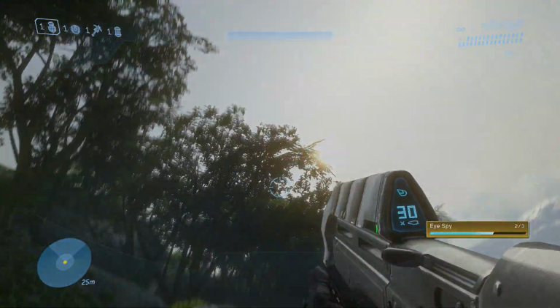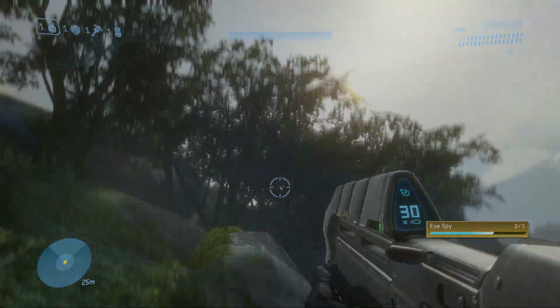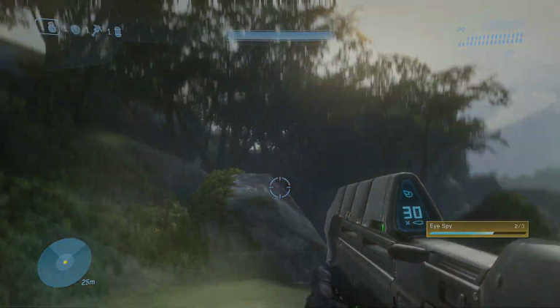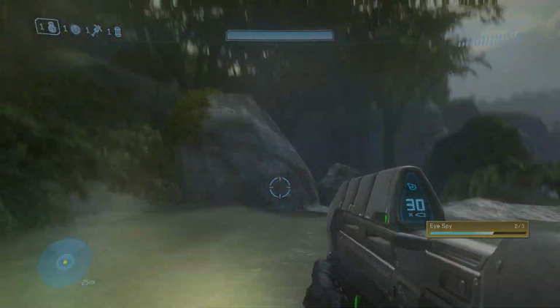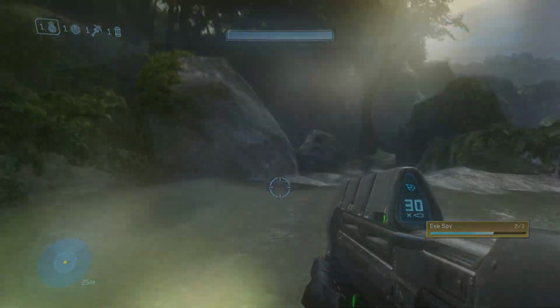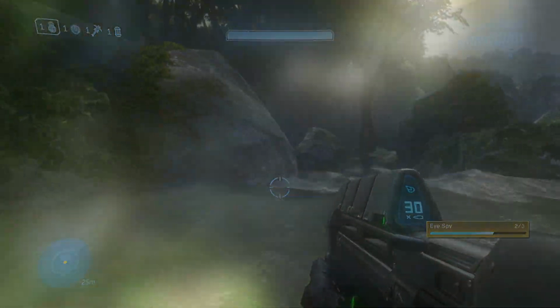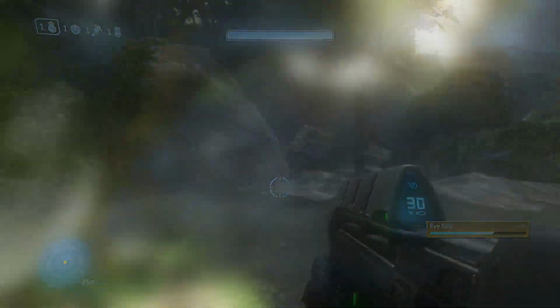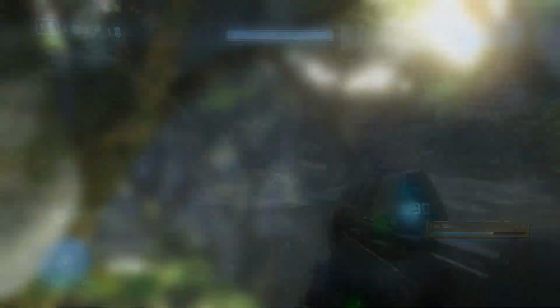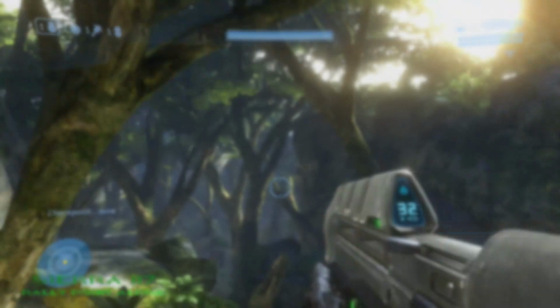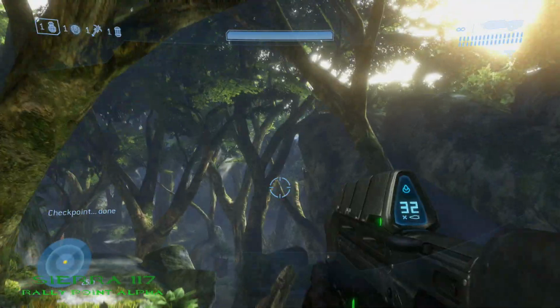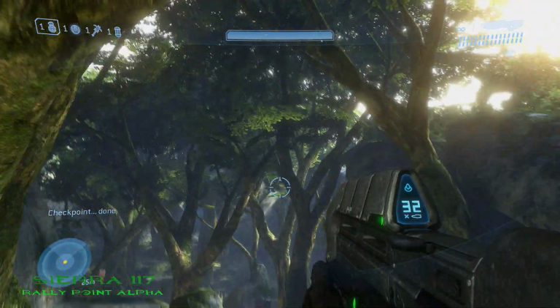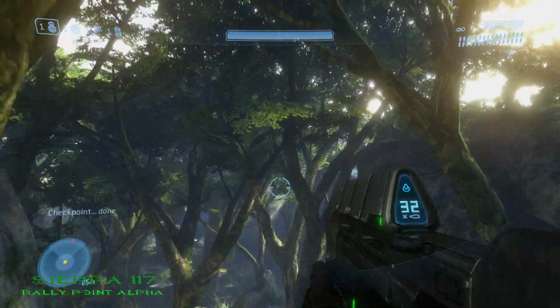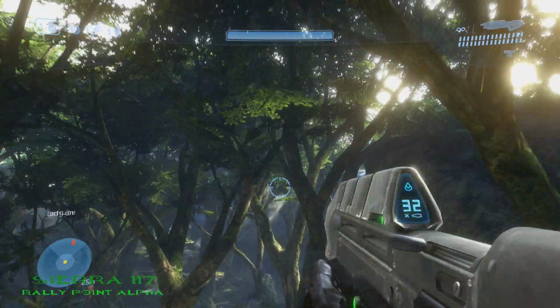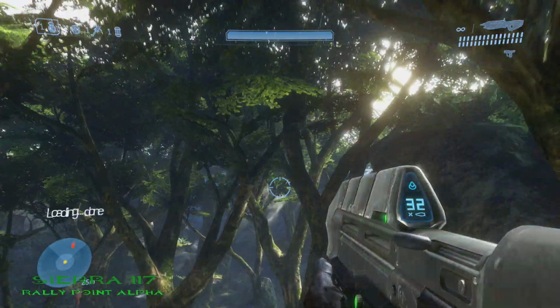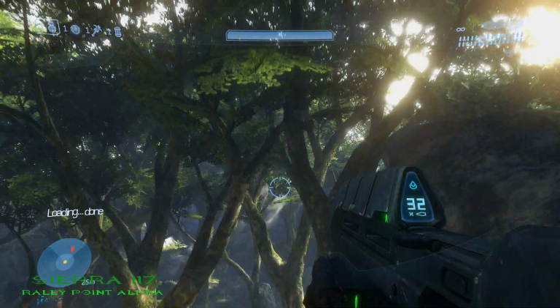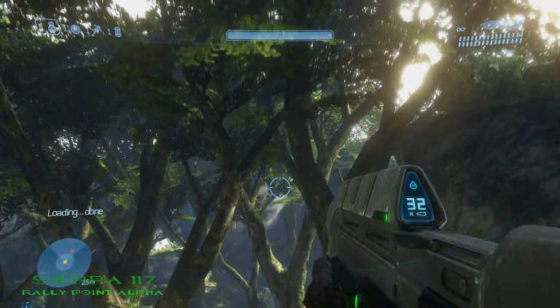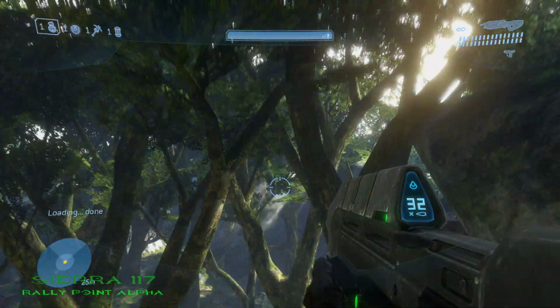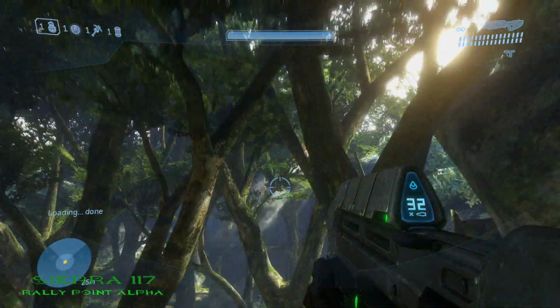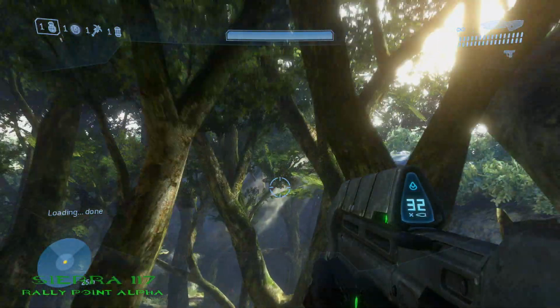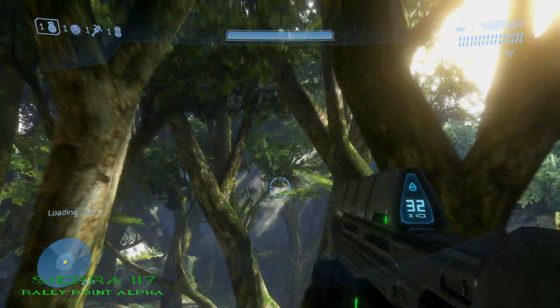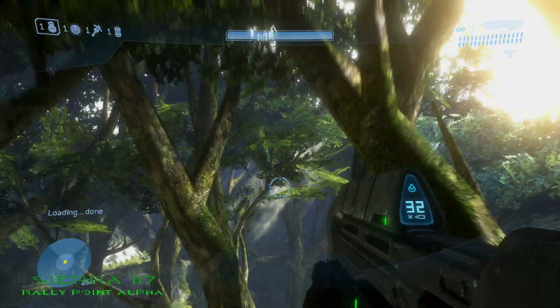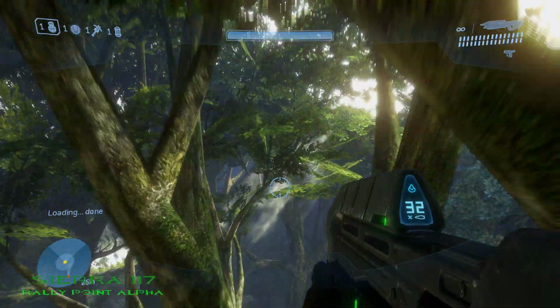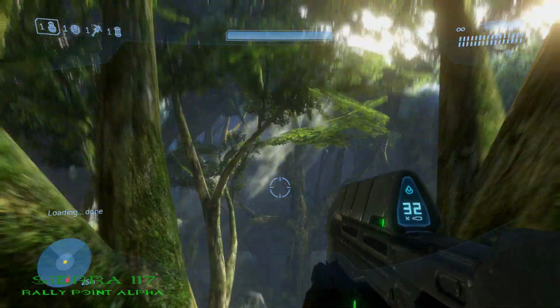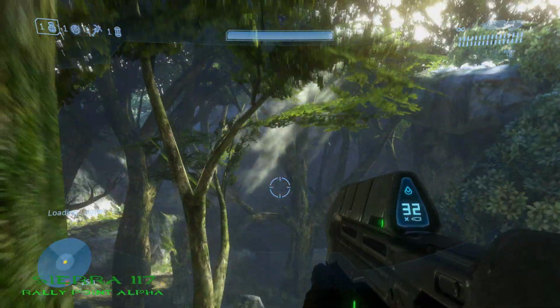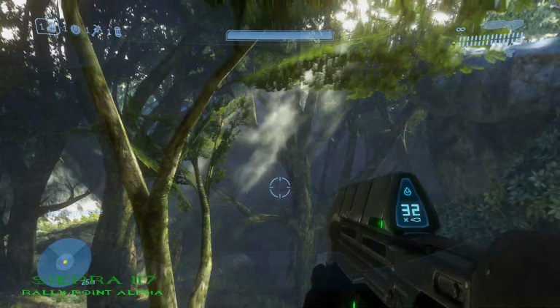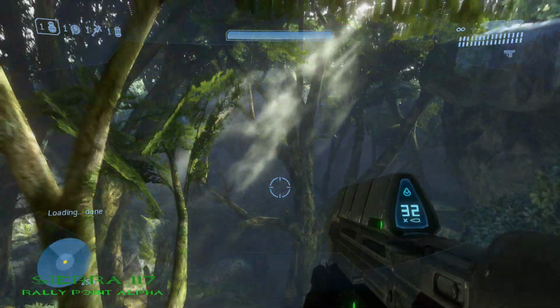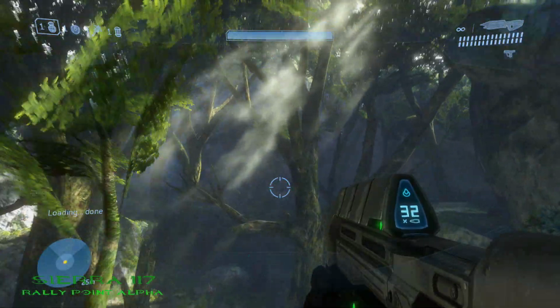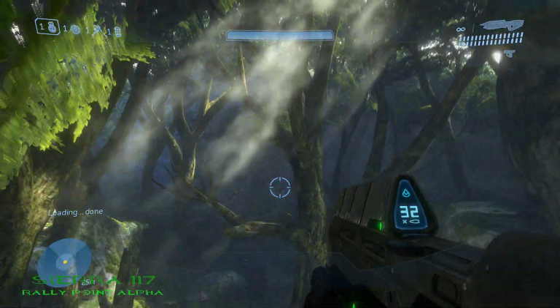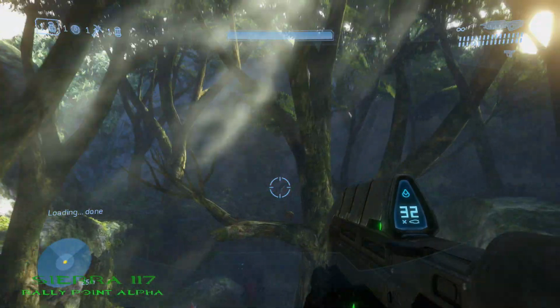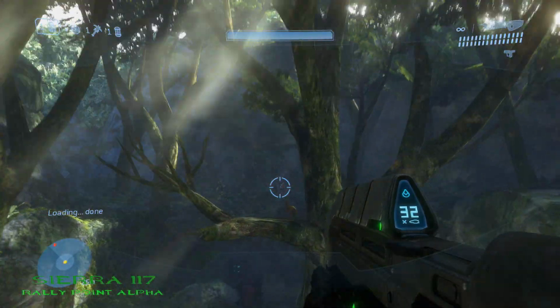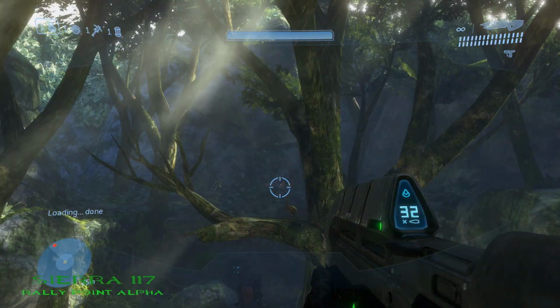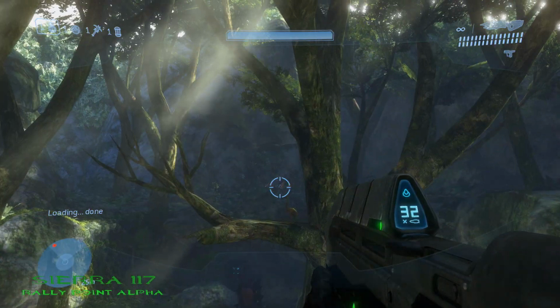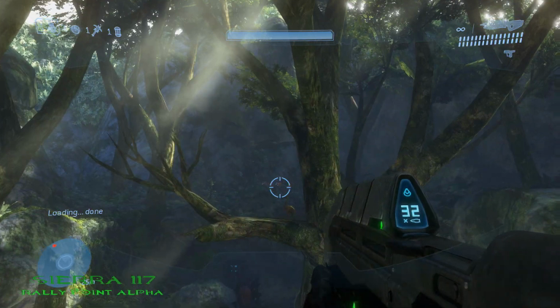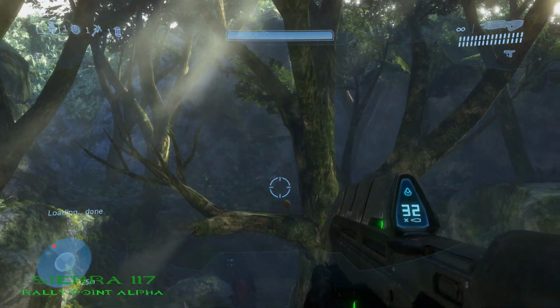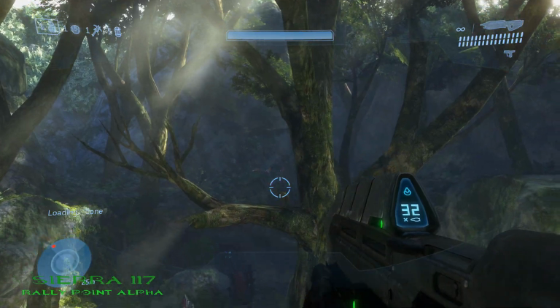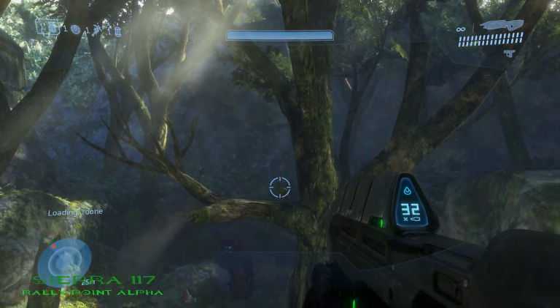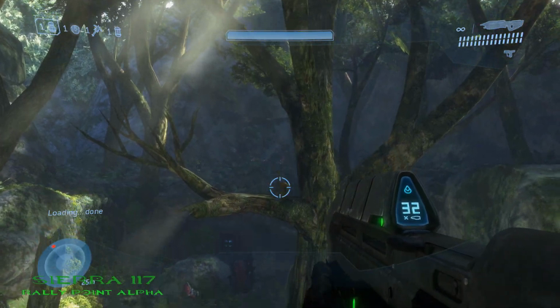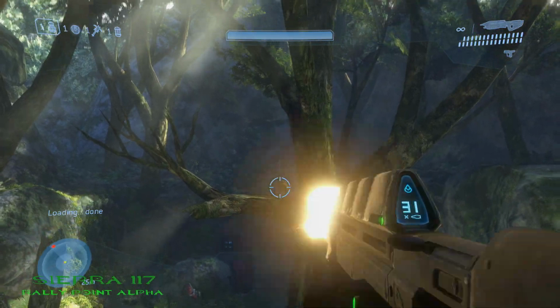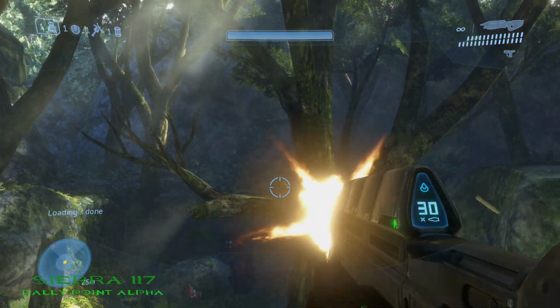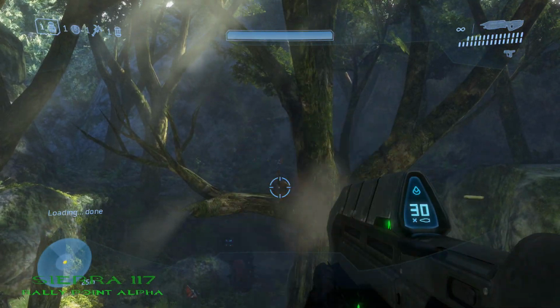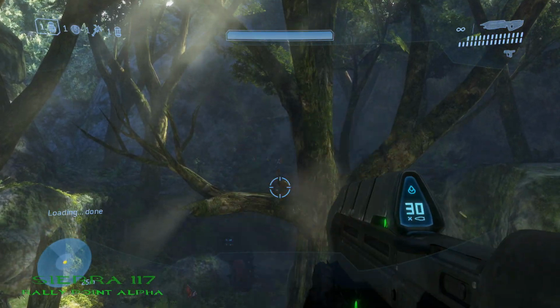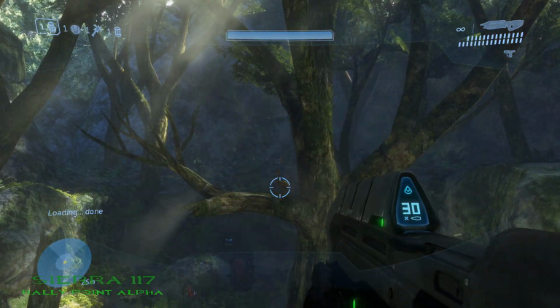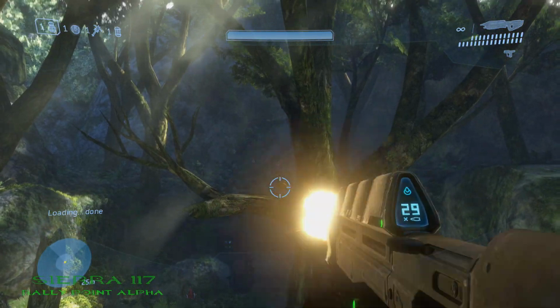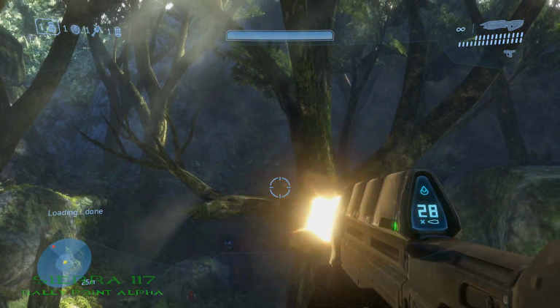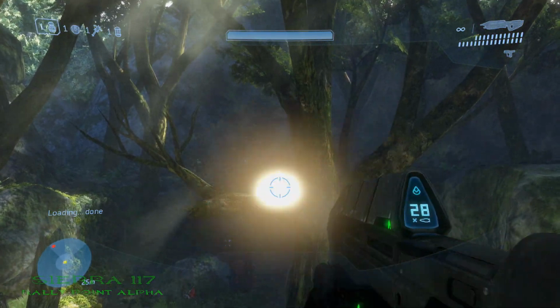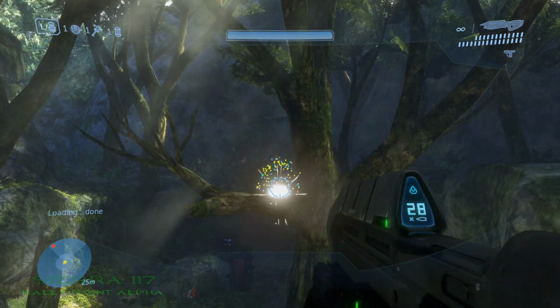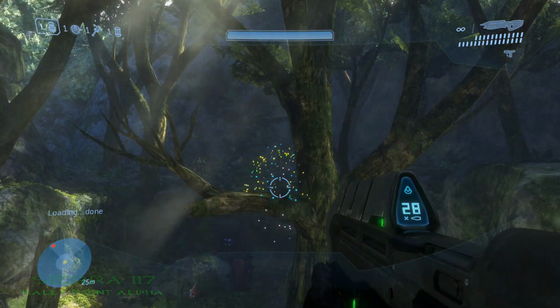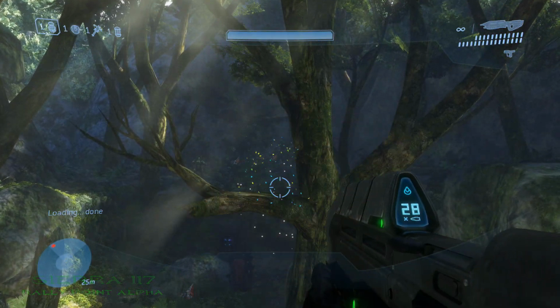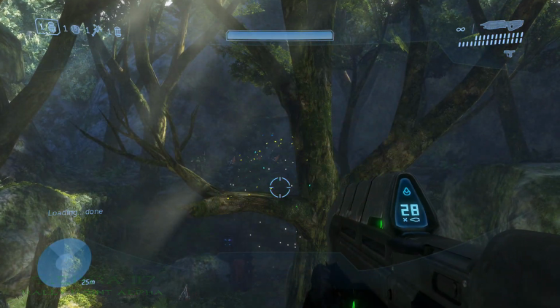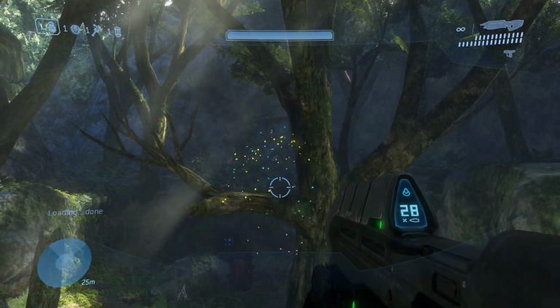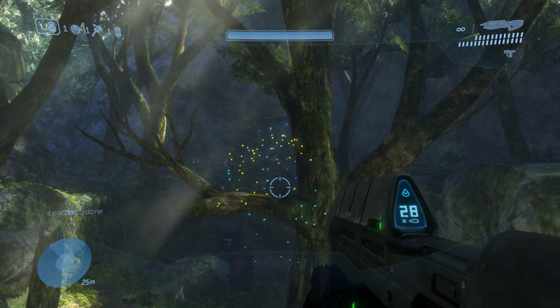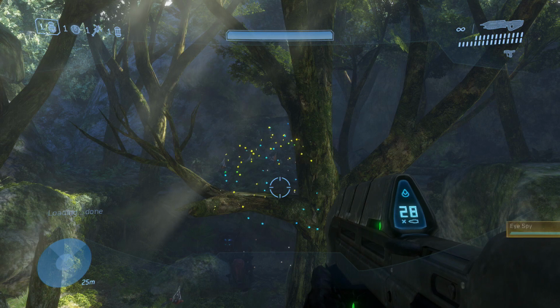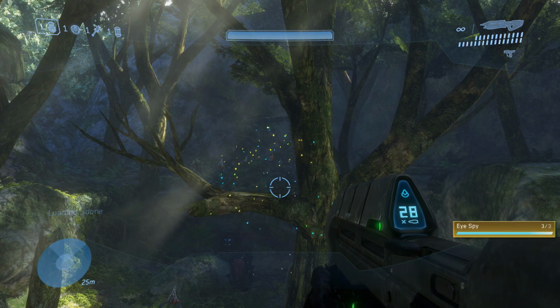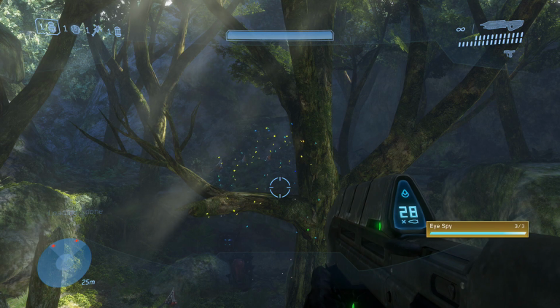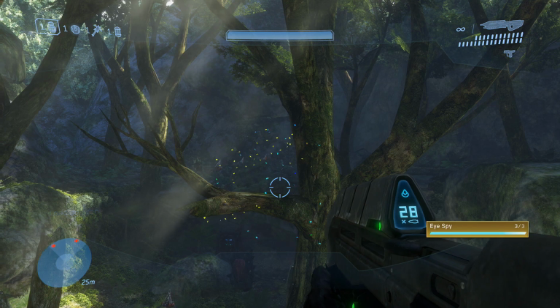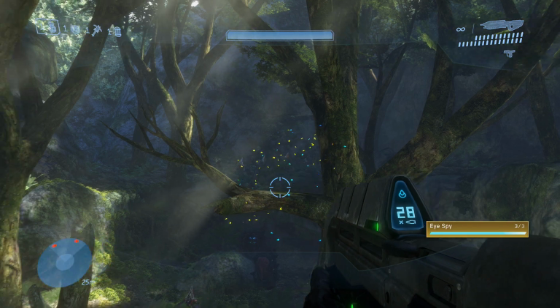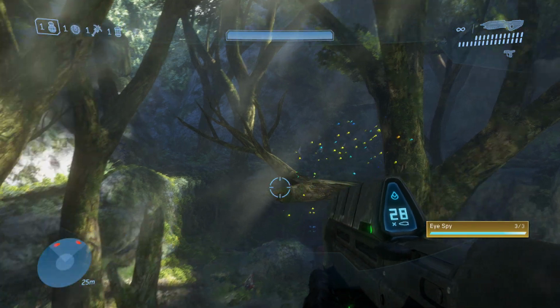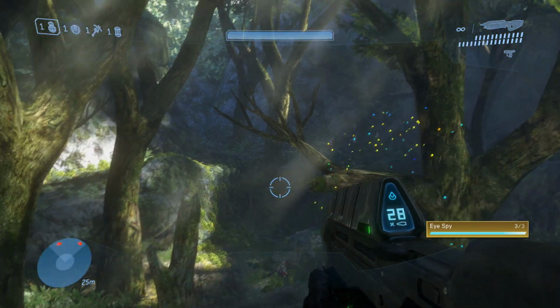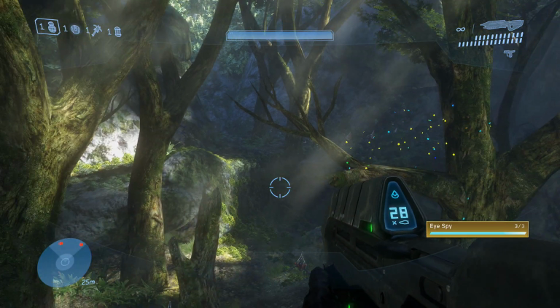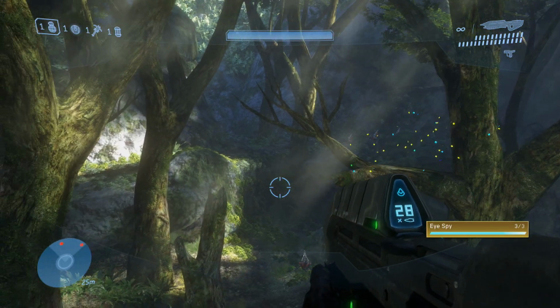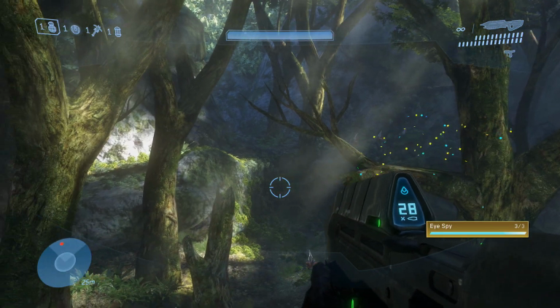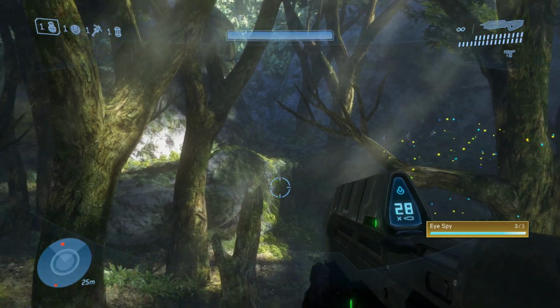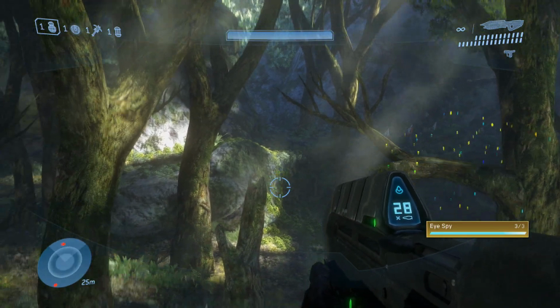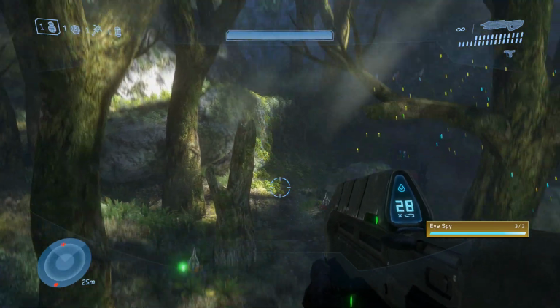The 3rd MOA located on Sierra 117 is located not too far from the 2nd MOA. Just head into the next section, fly over, and you'll see it right there on the tree branch.